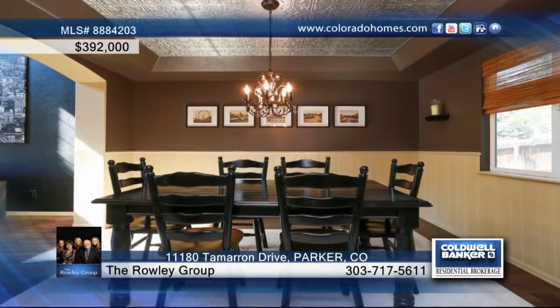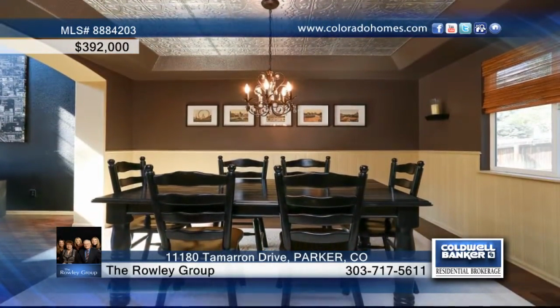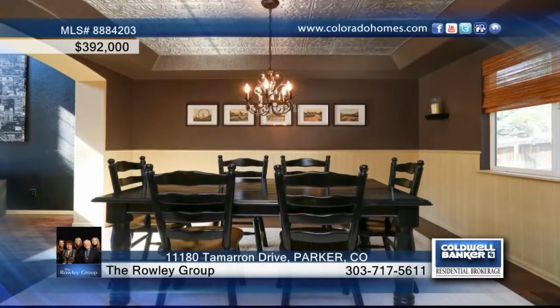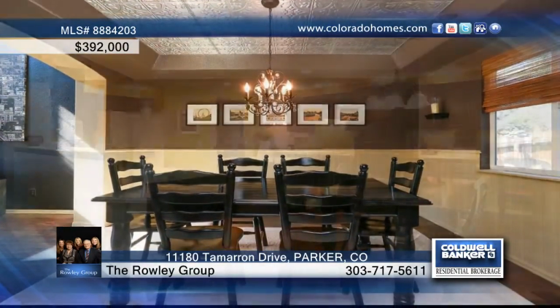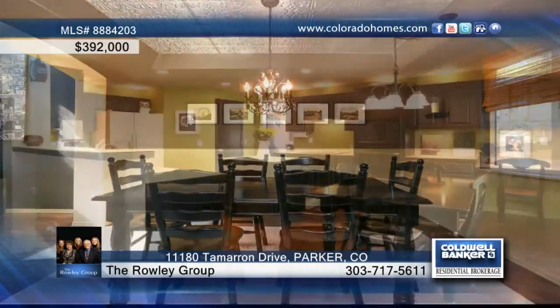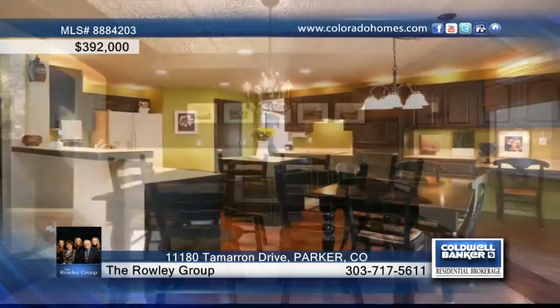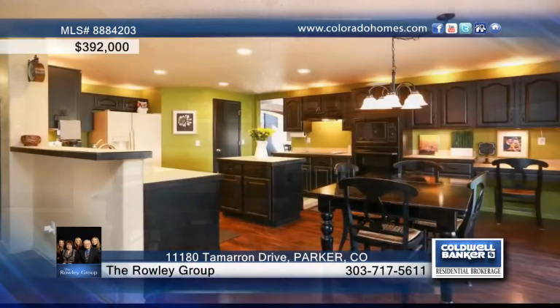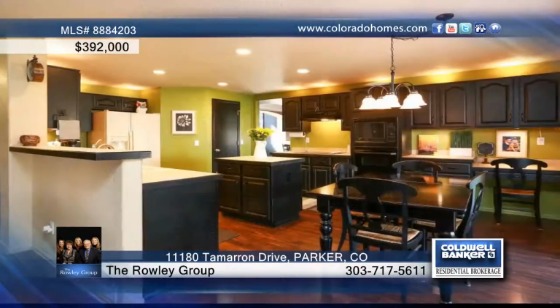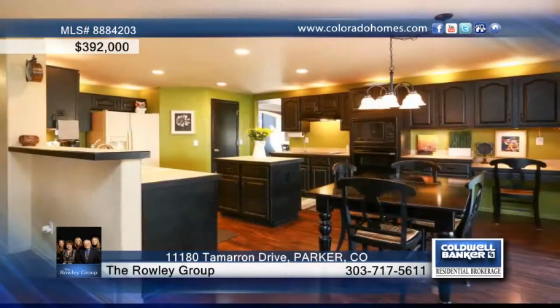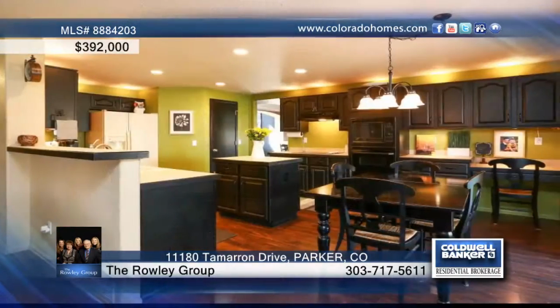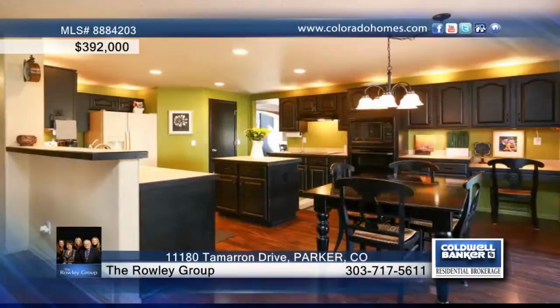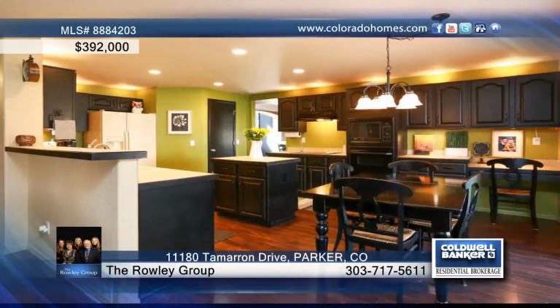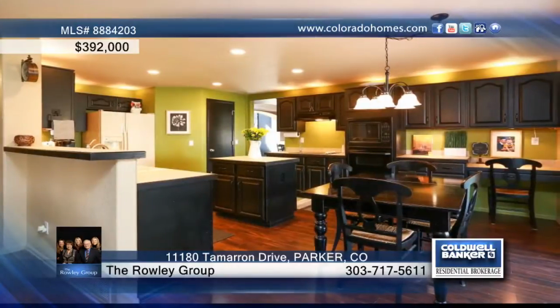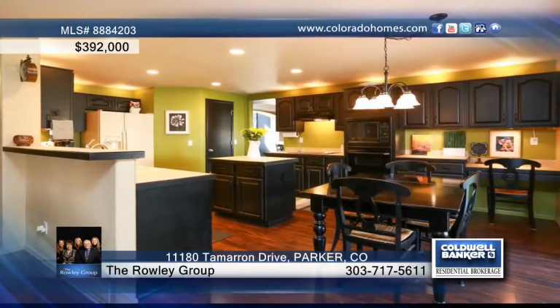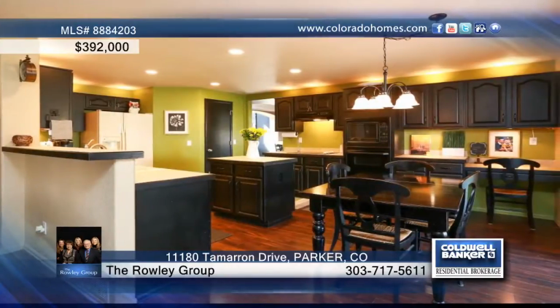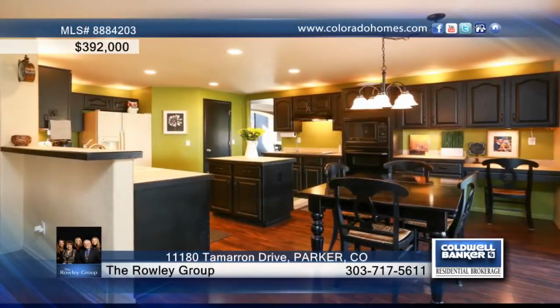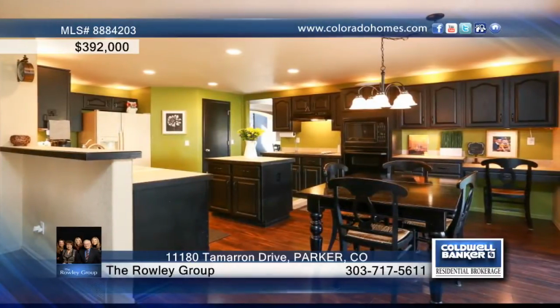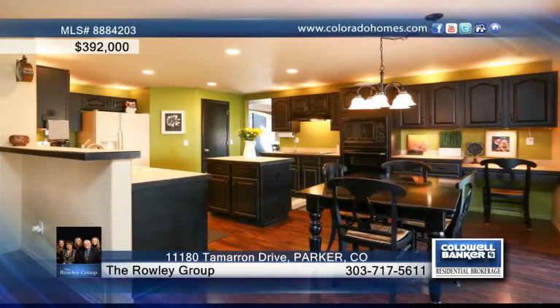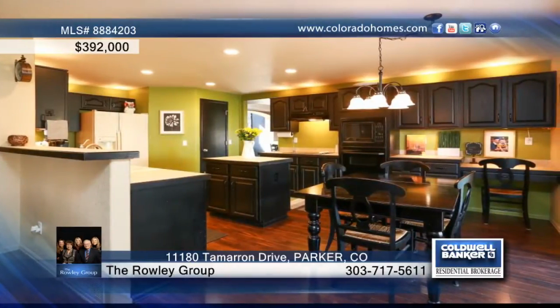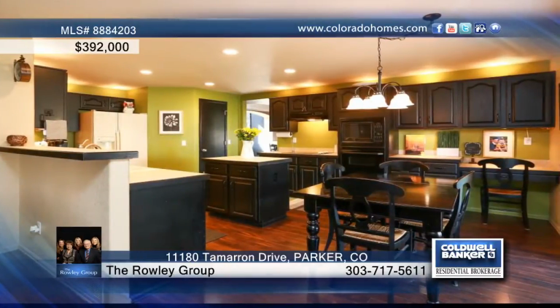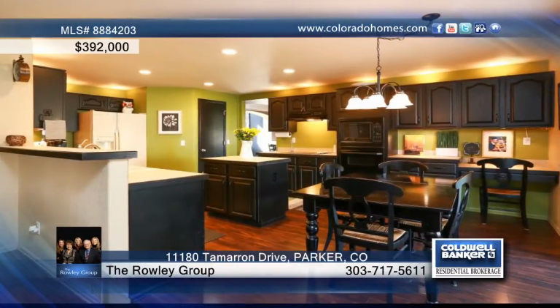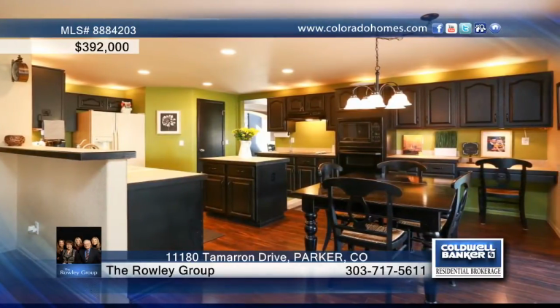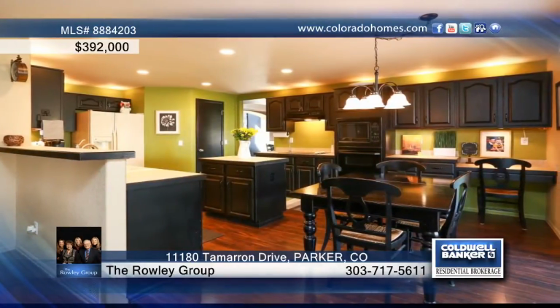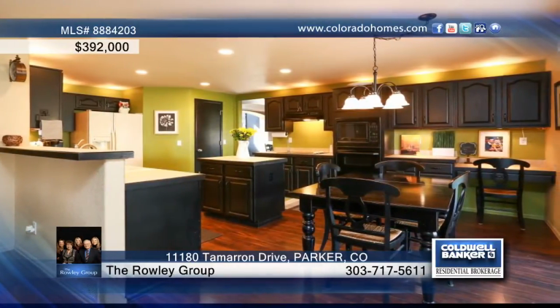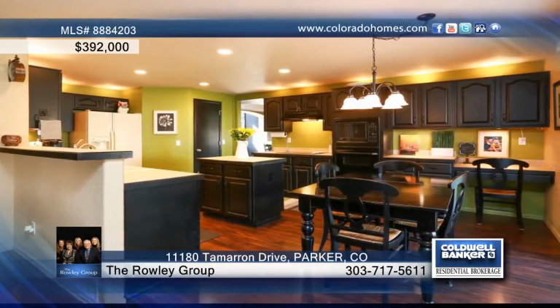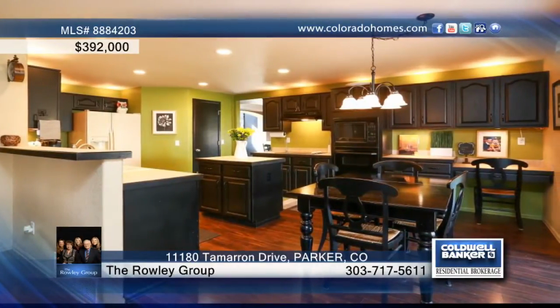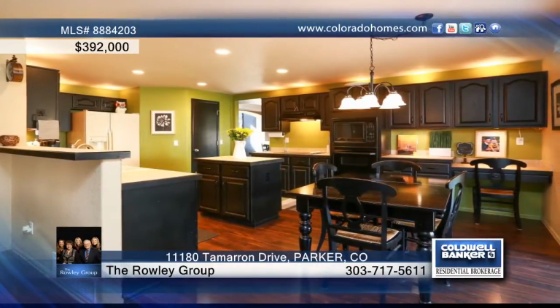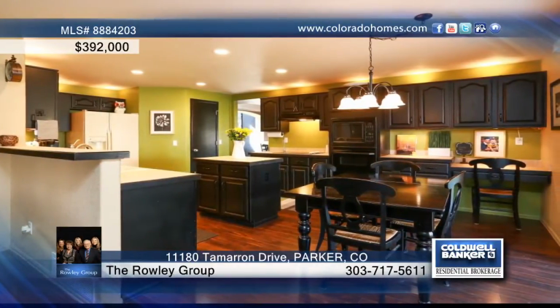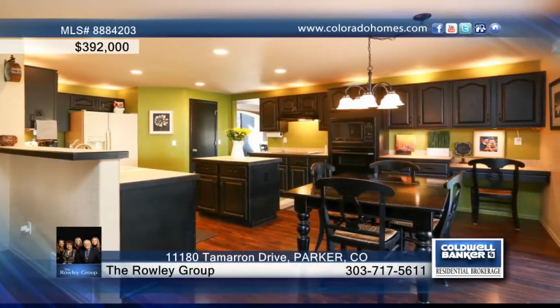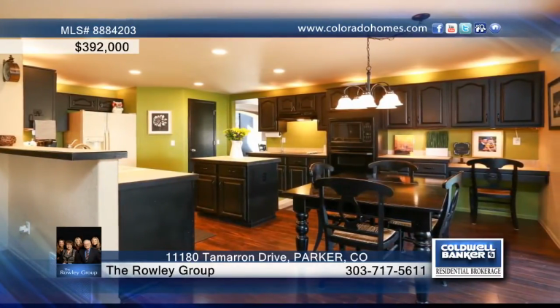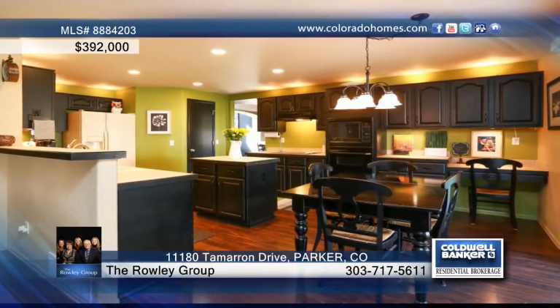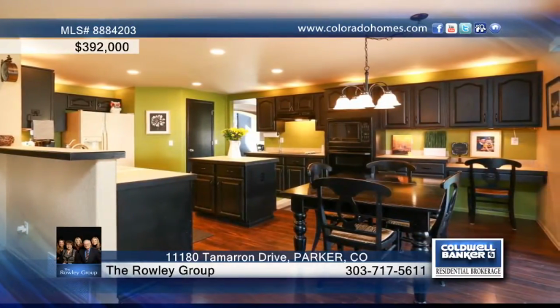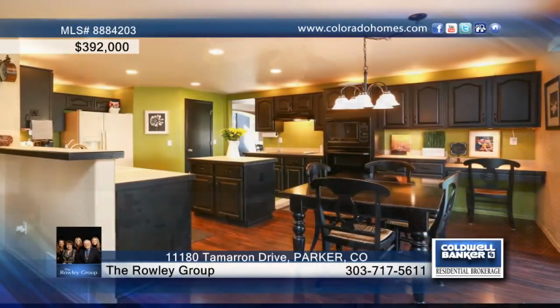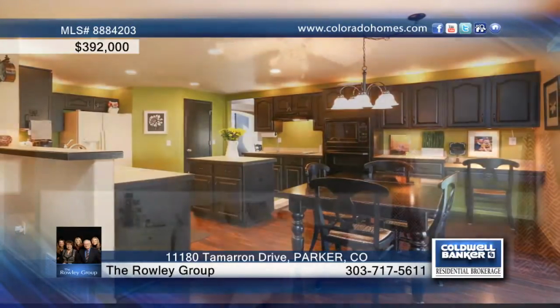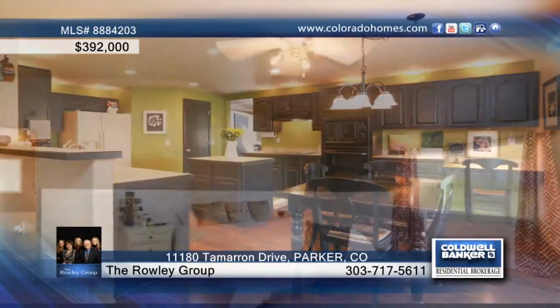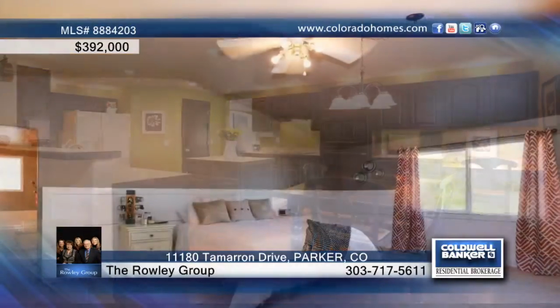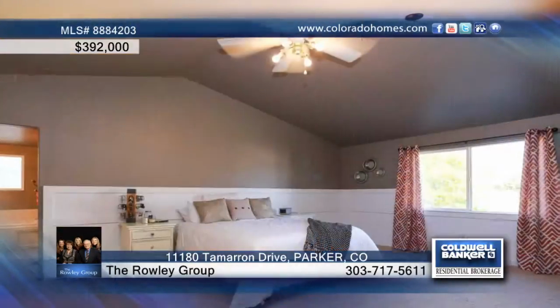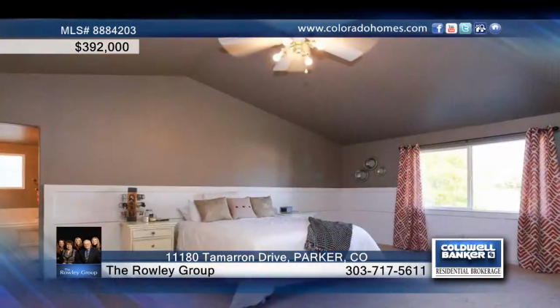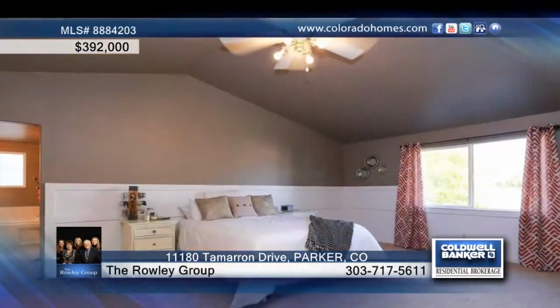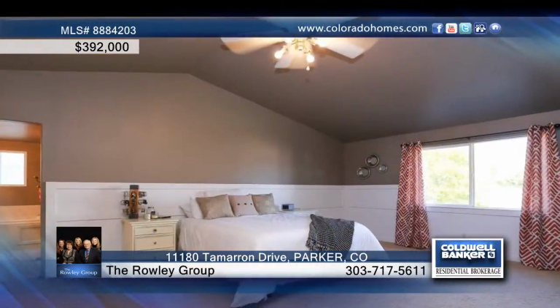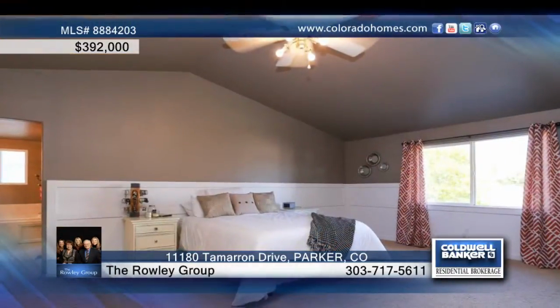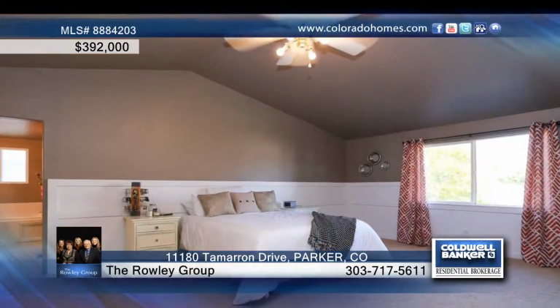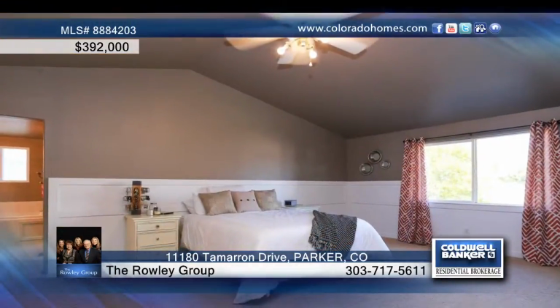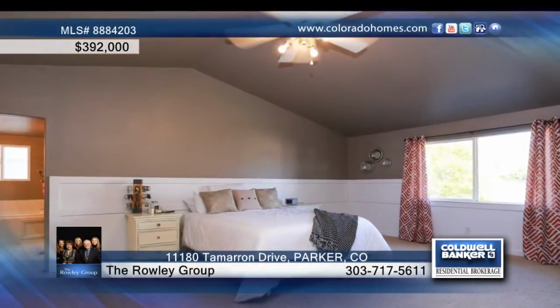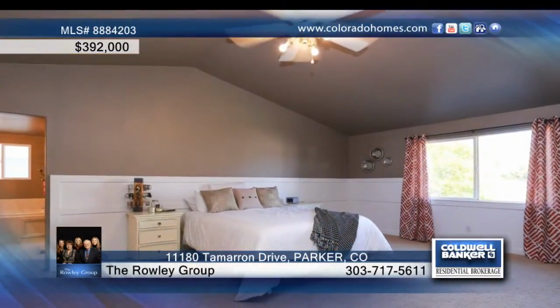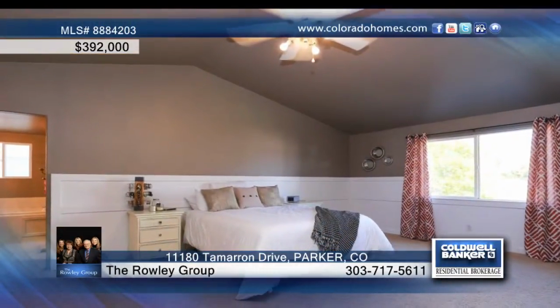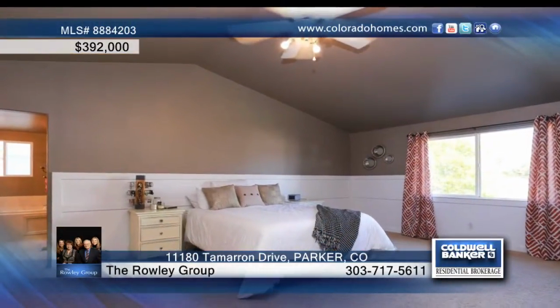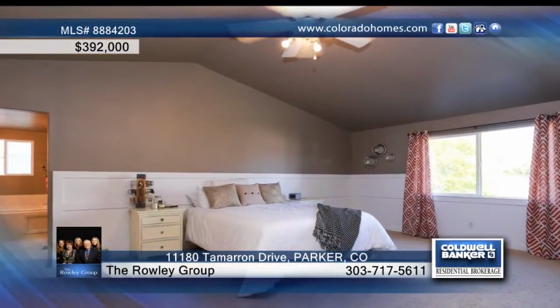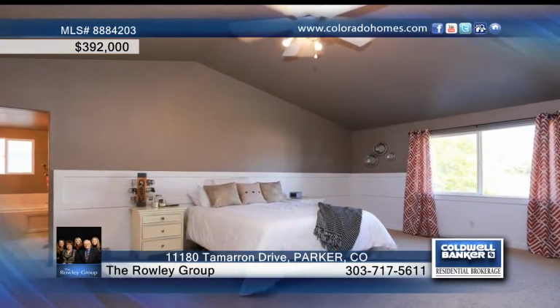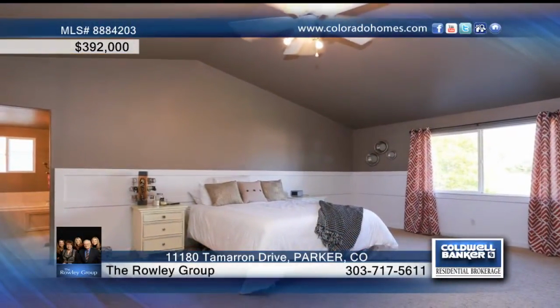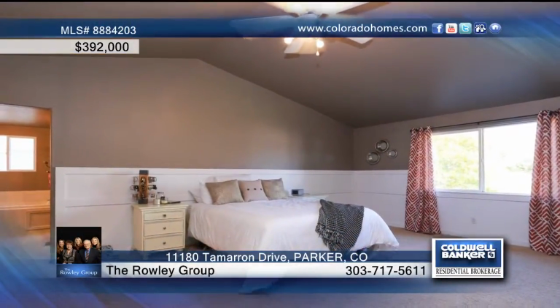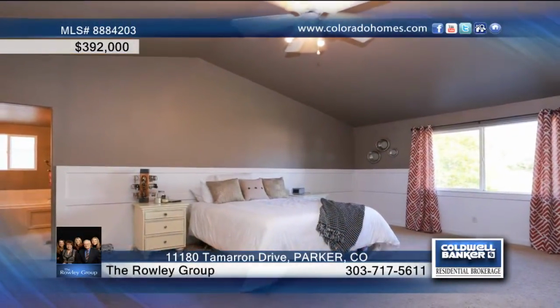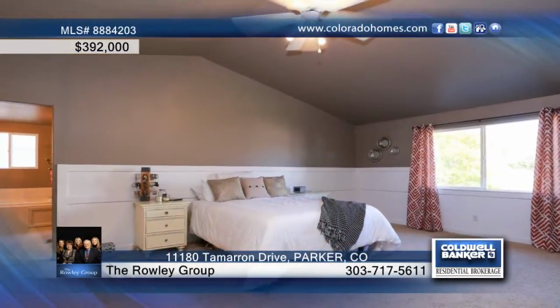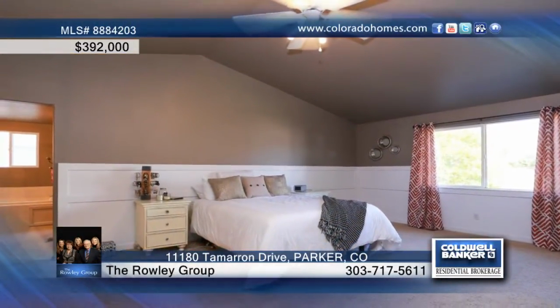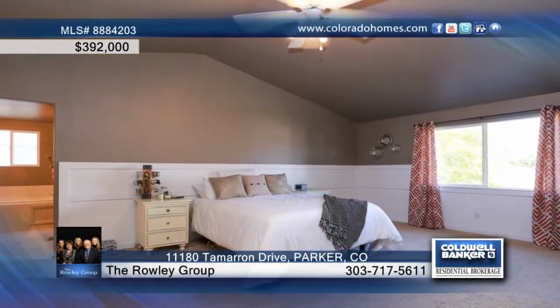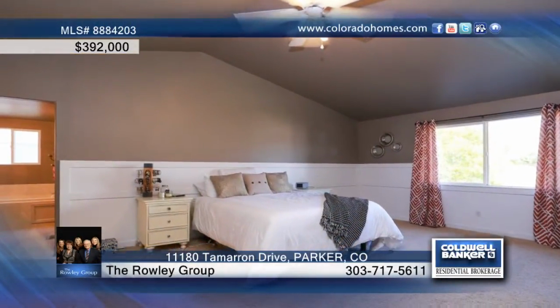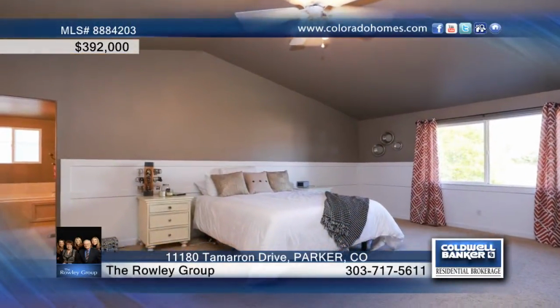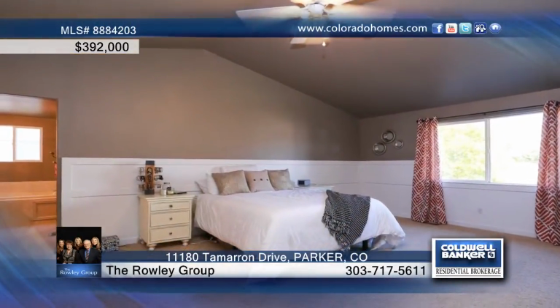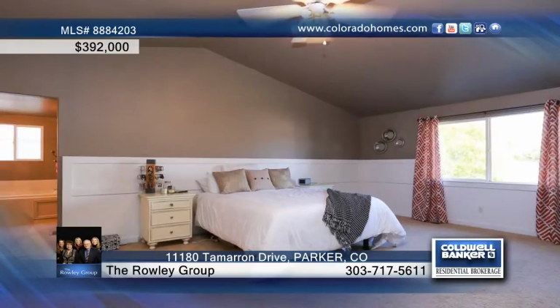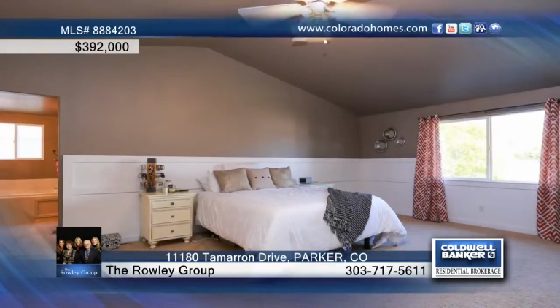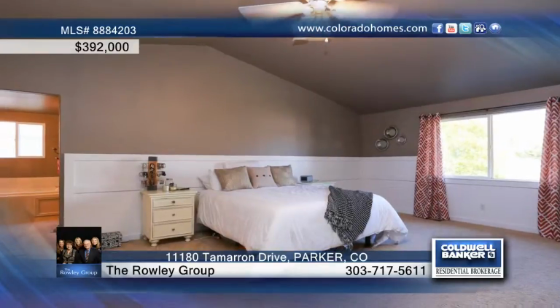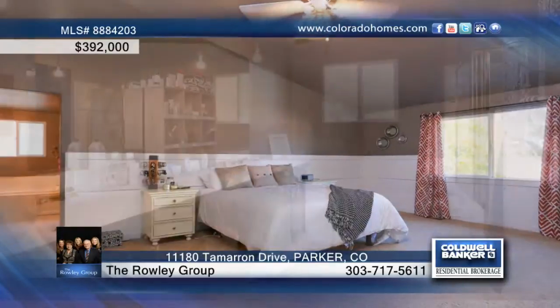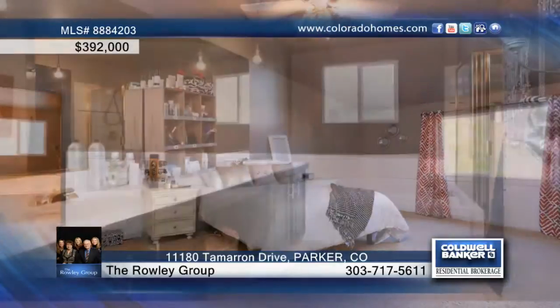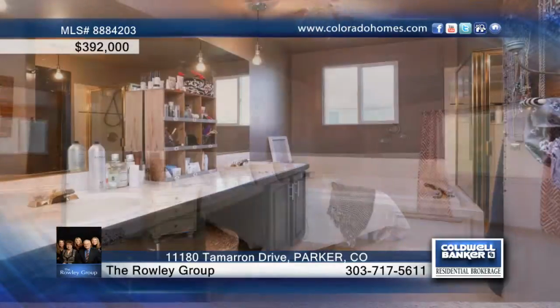The large kitchen is equipped with tile countertops, pantry, and eating area, and the huge master bedroom offers a five-piece master bath.